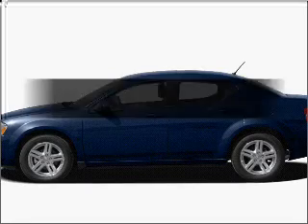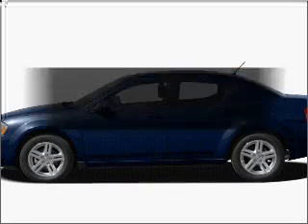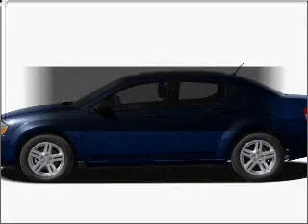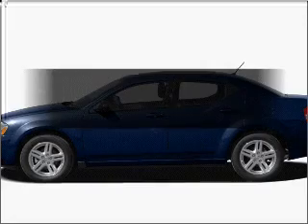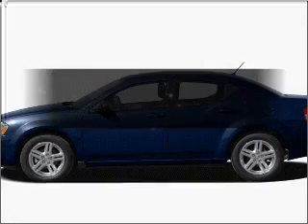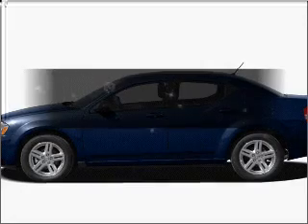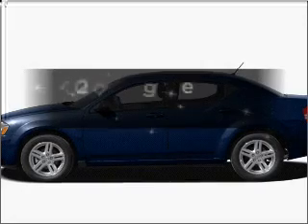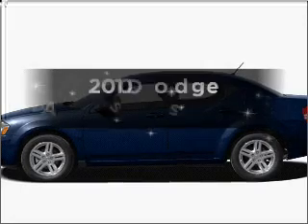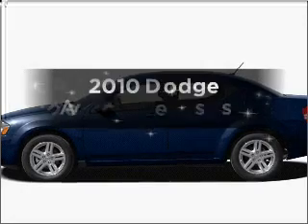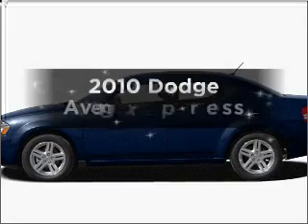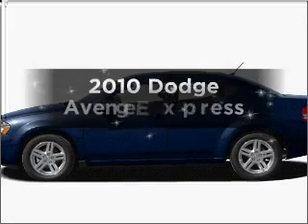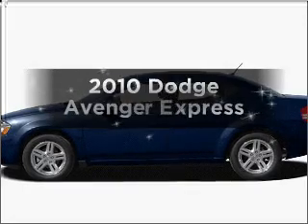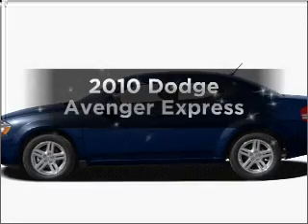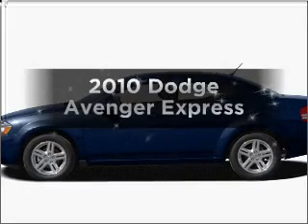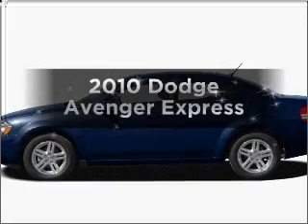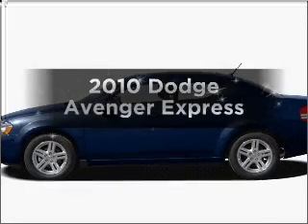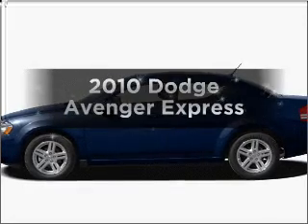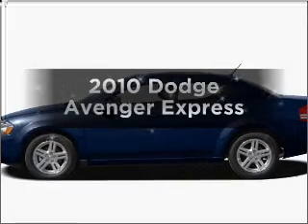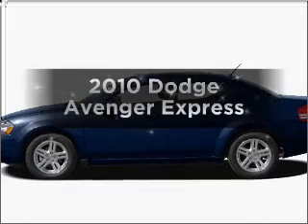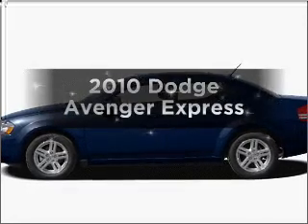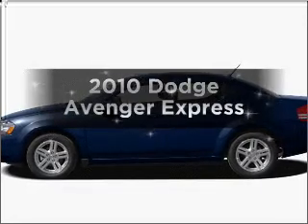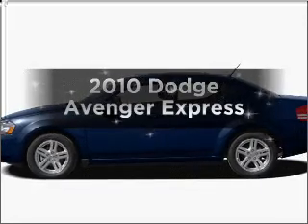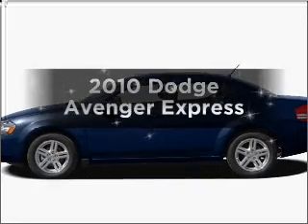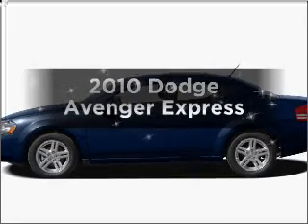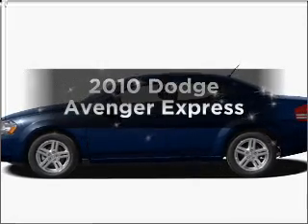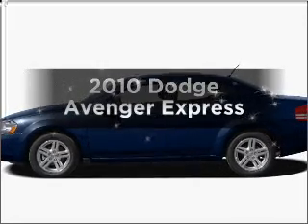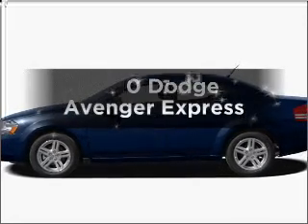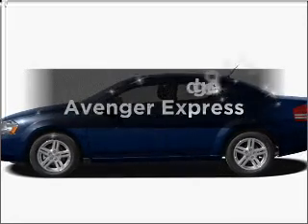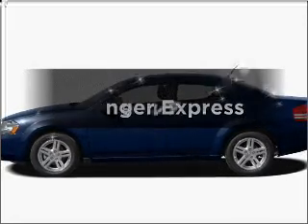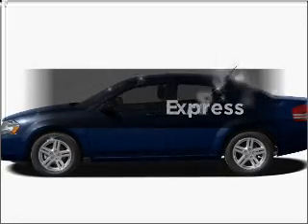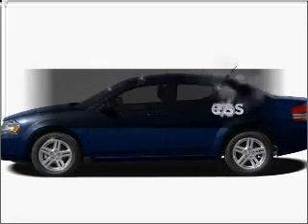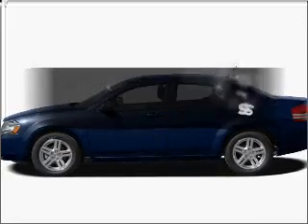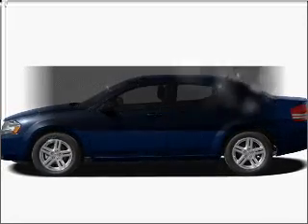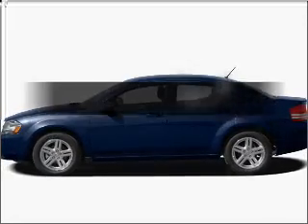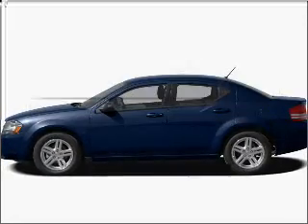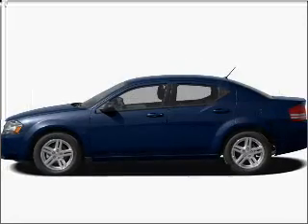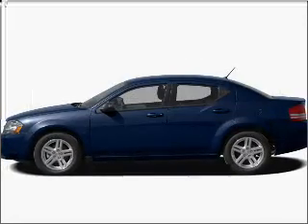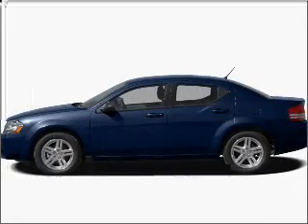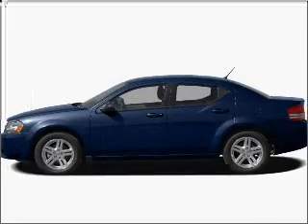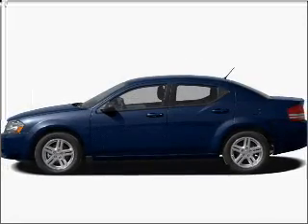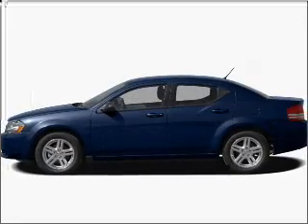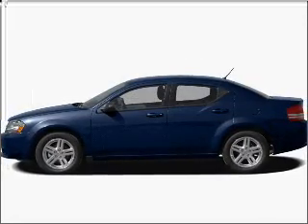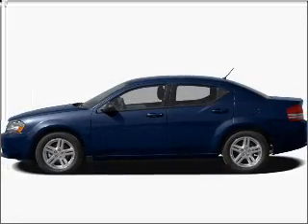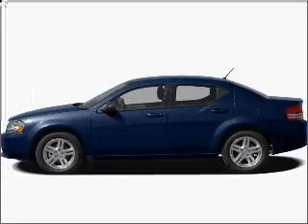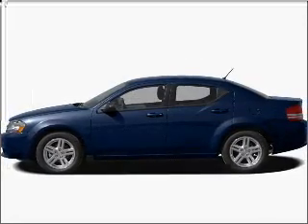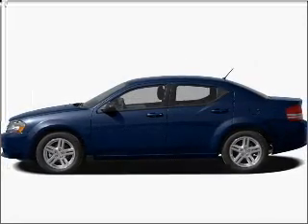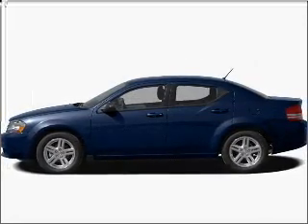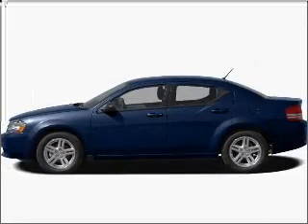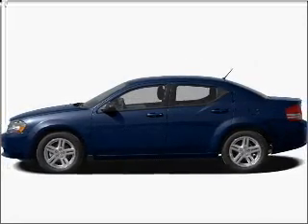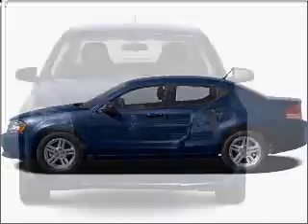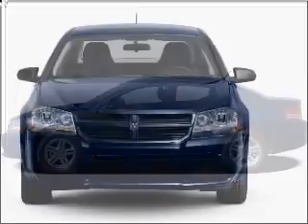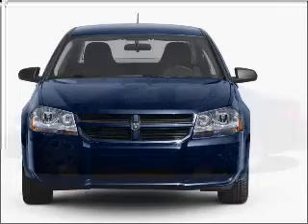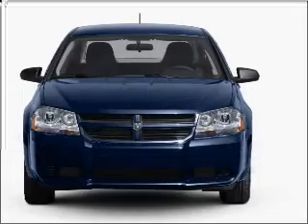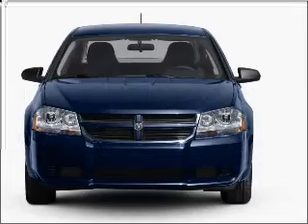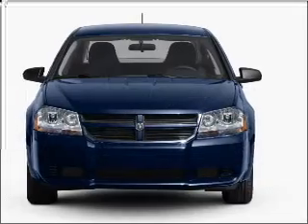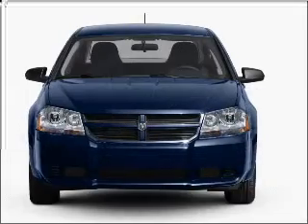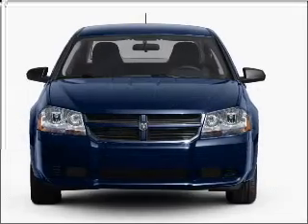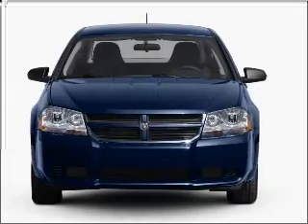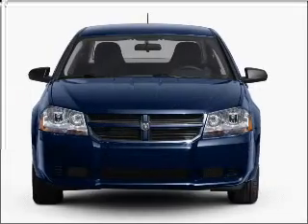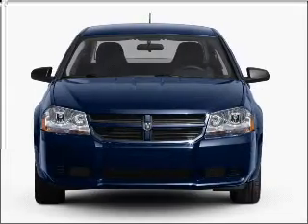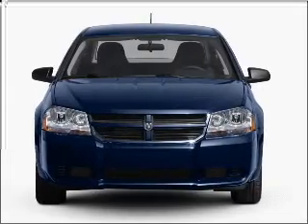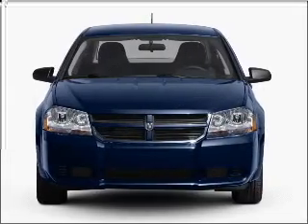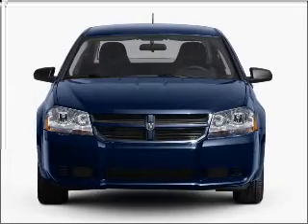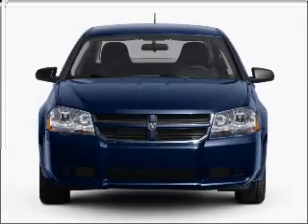Get noticed in this 2010 Dodge Avenger. If you're looking for a first-rate auto, this one could be yours today.